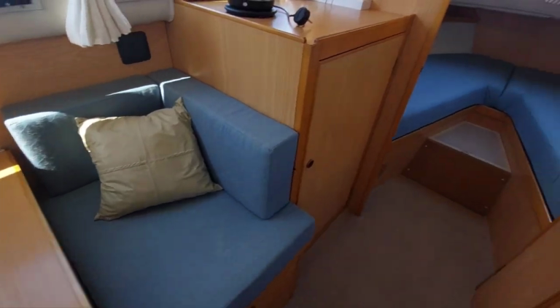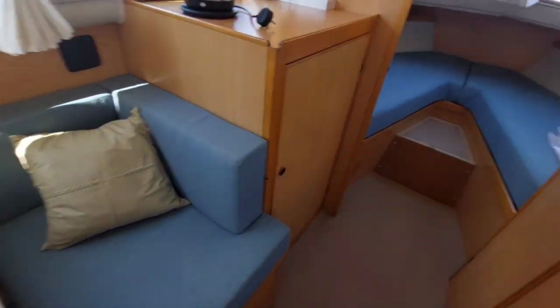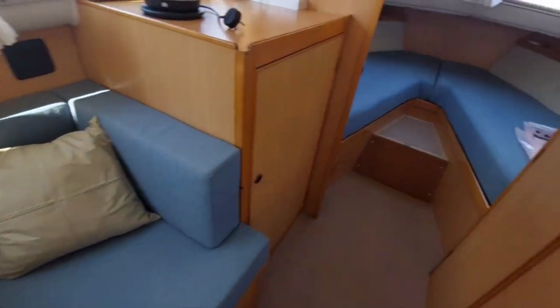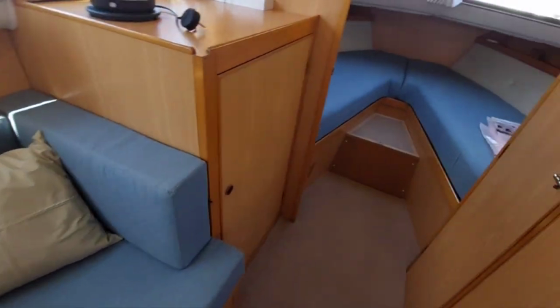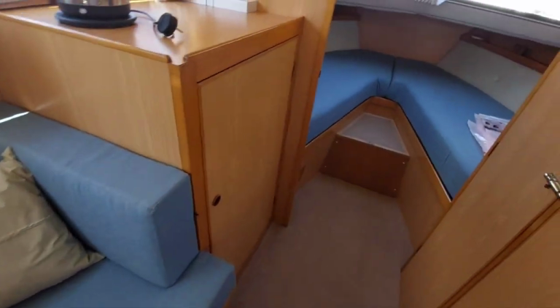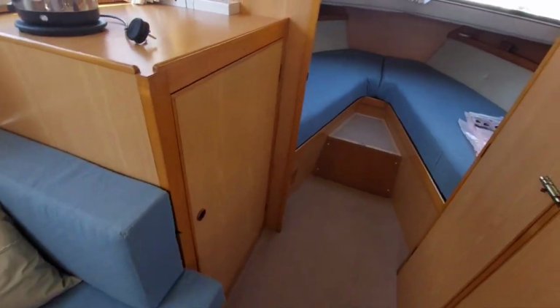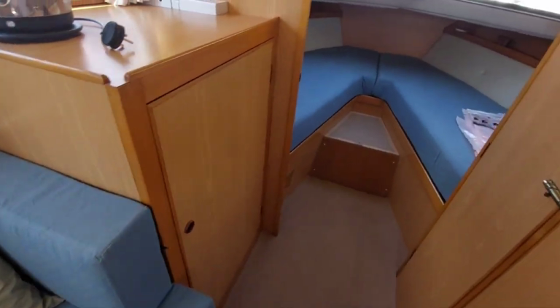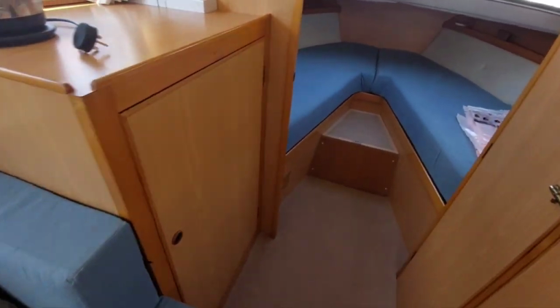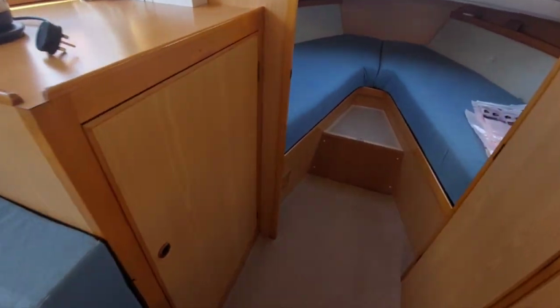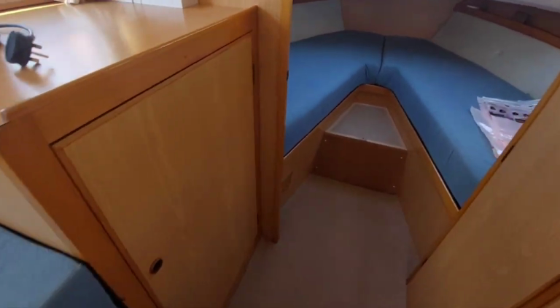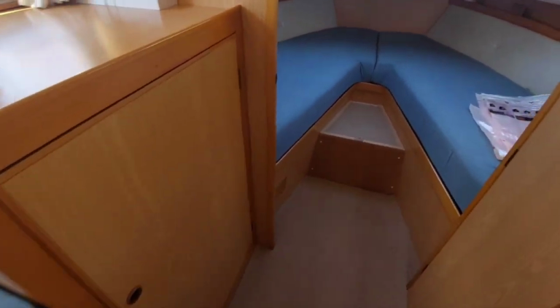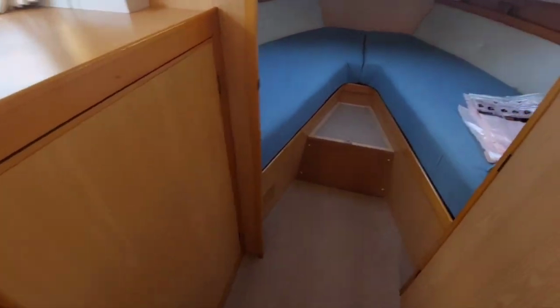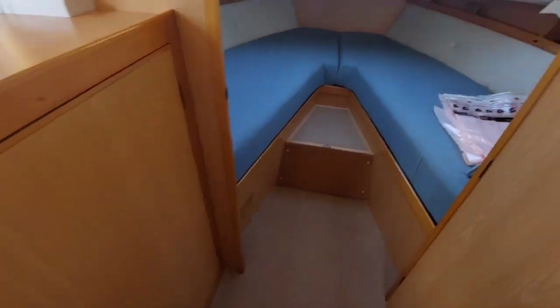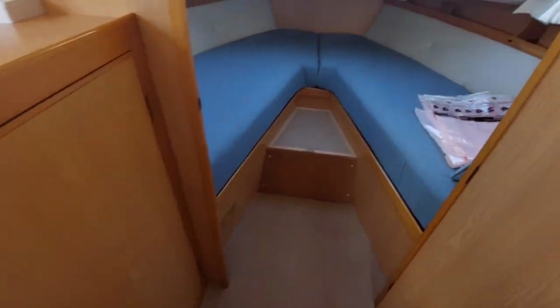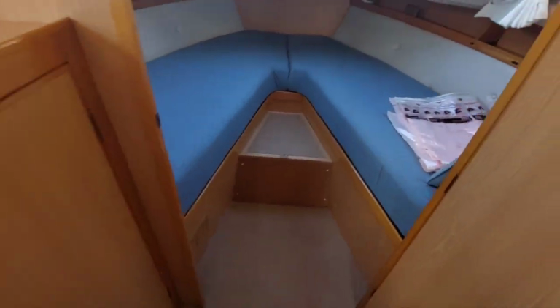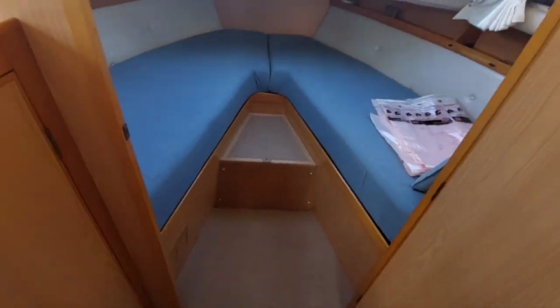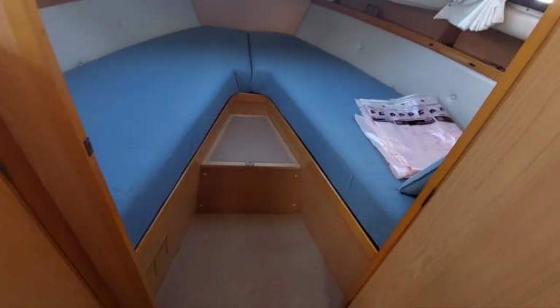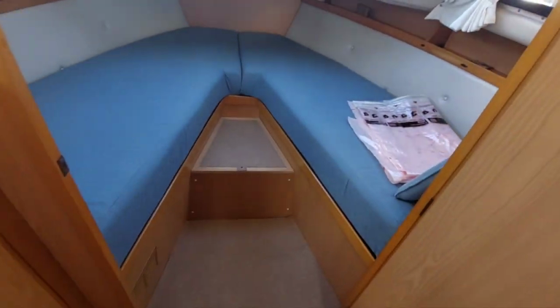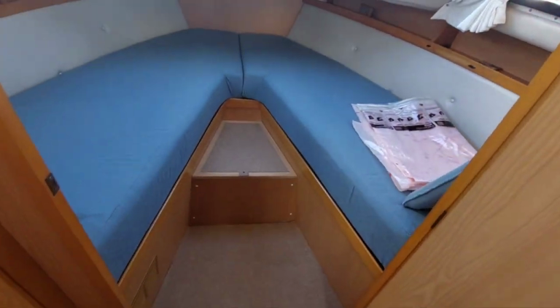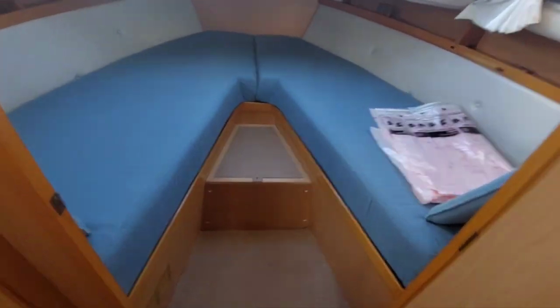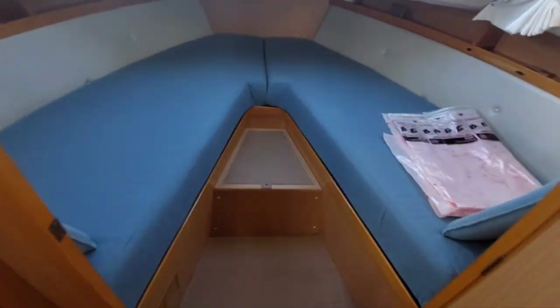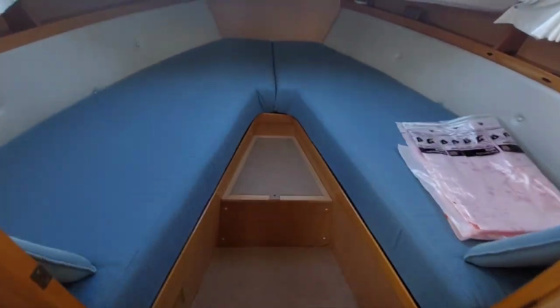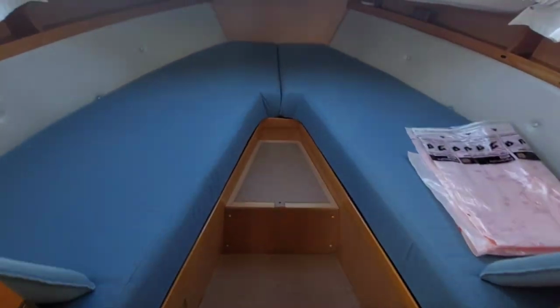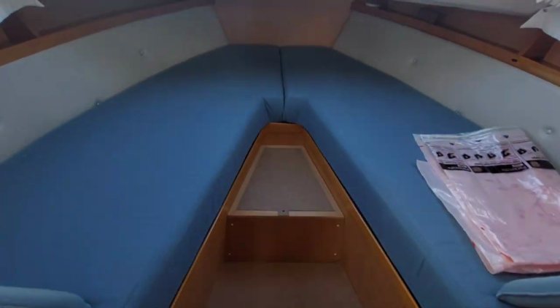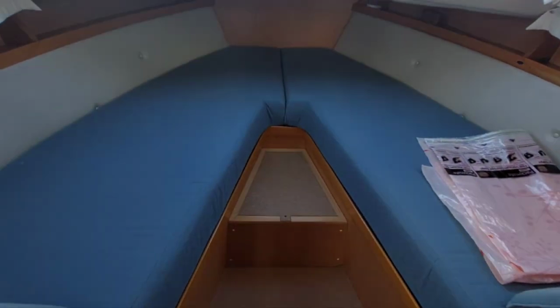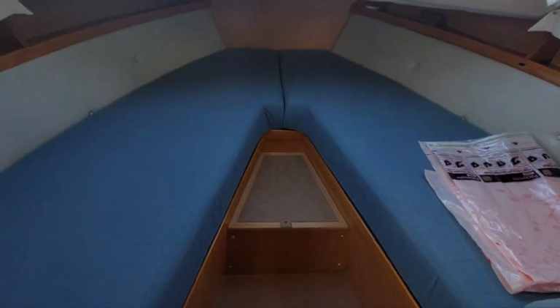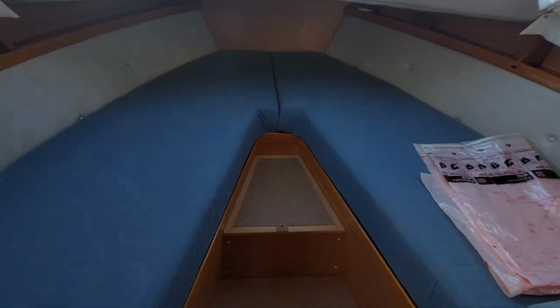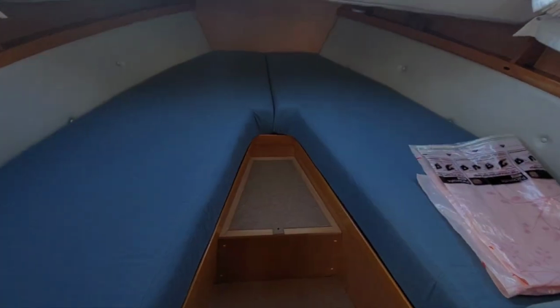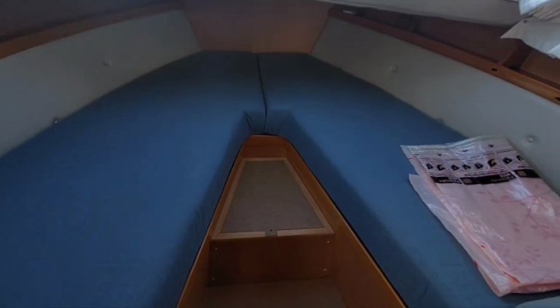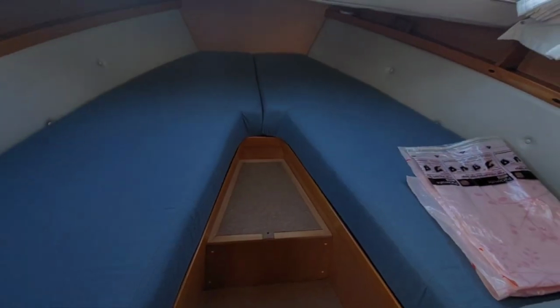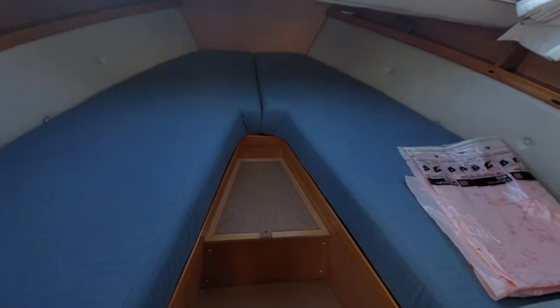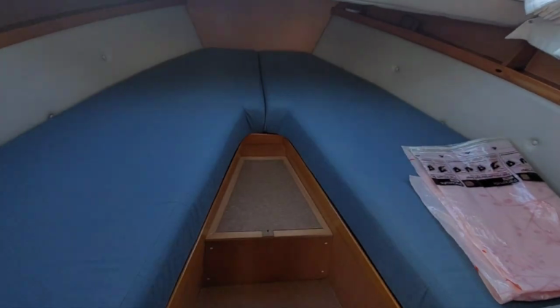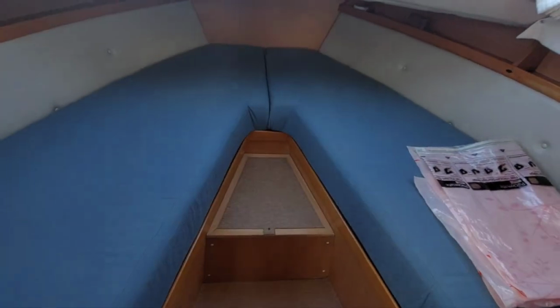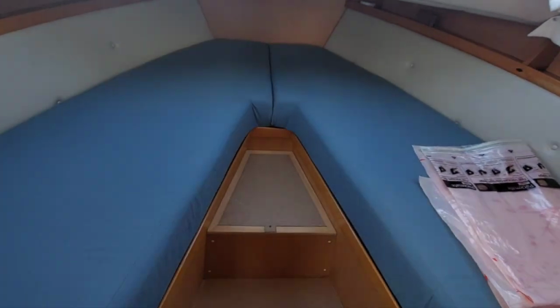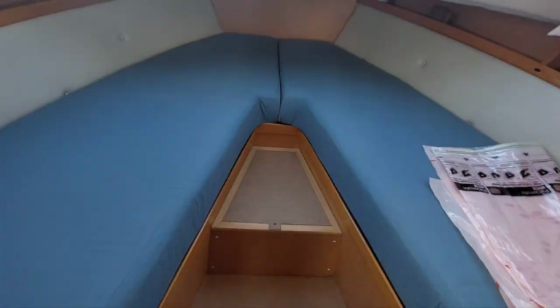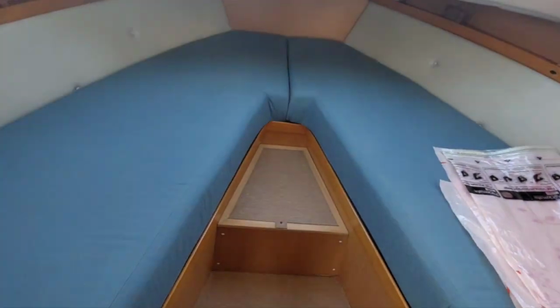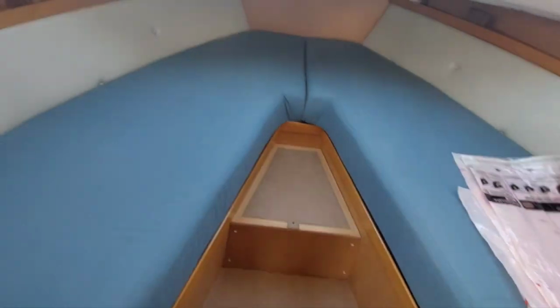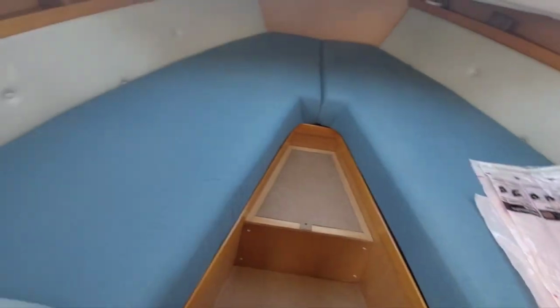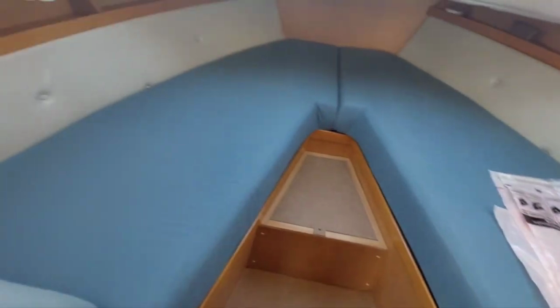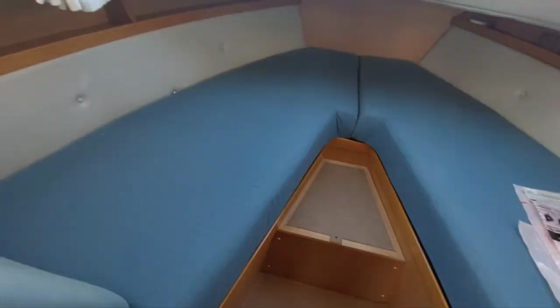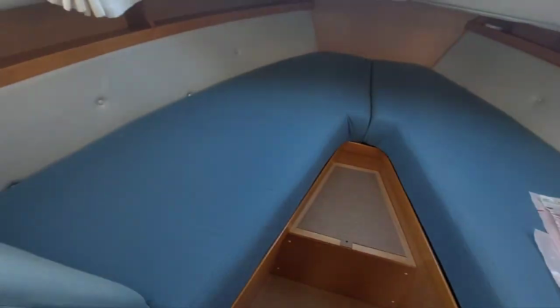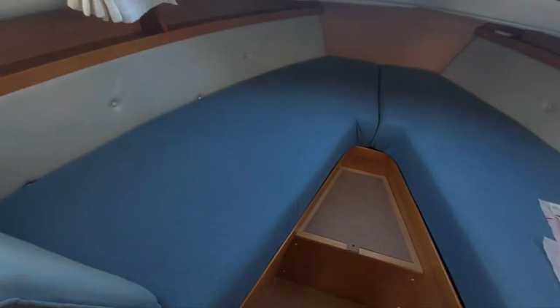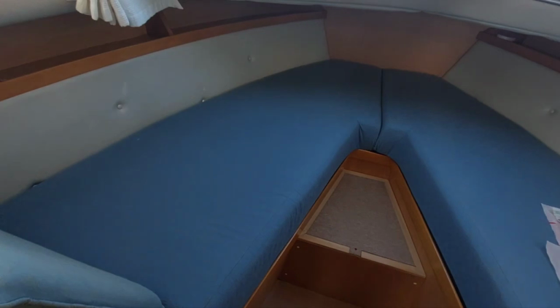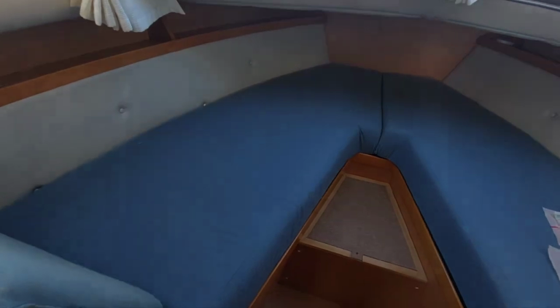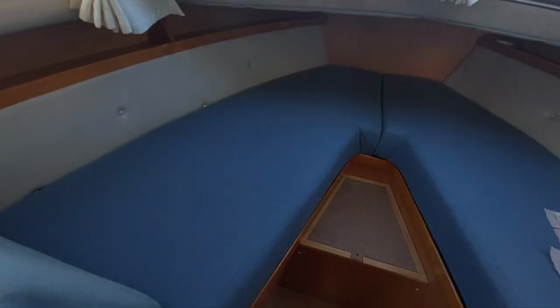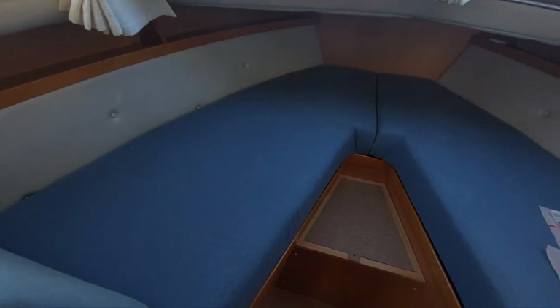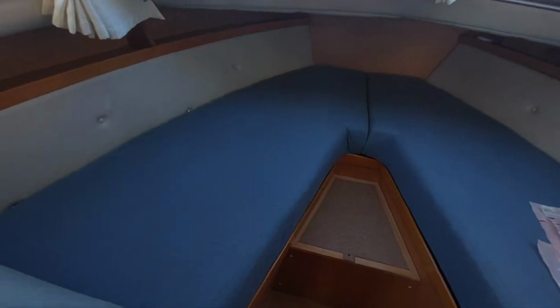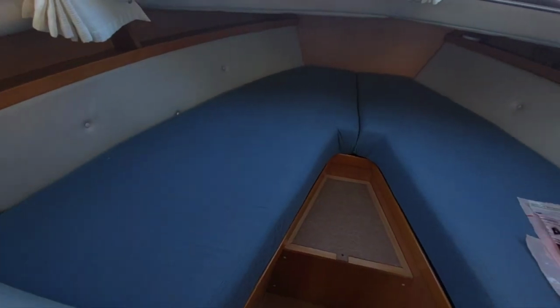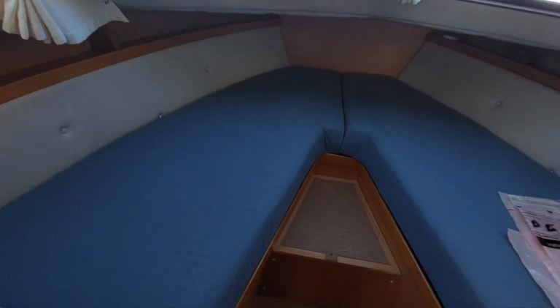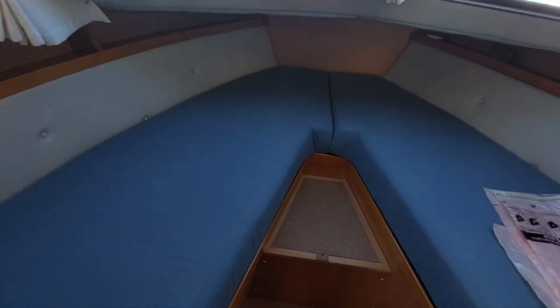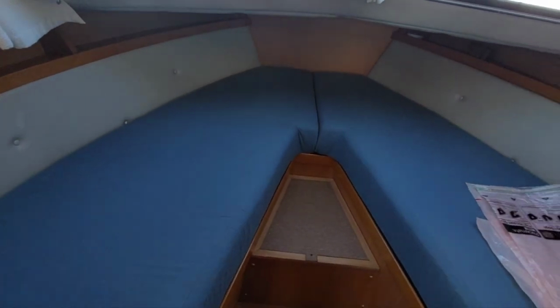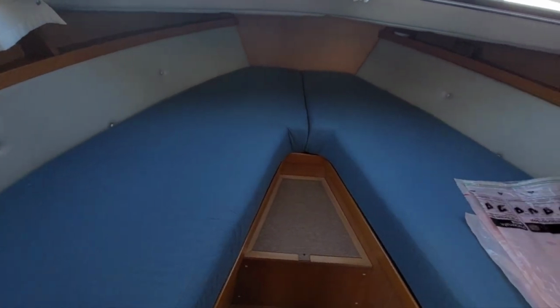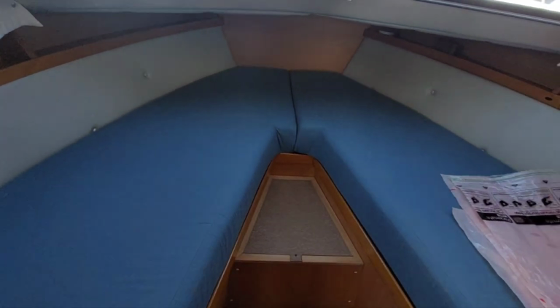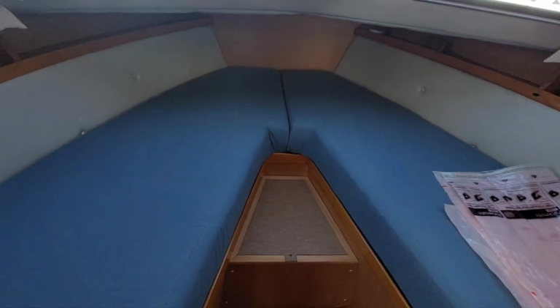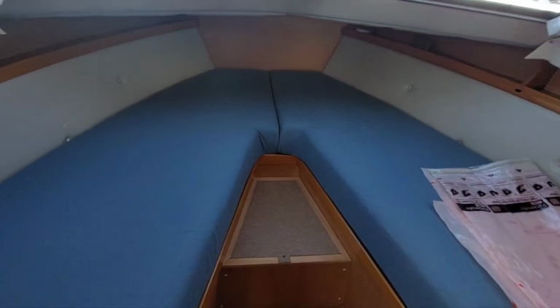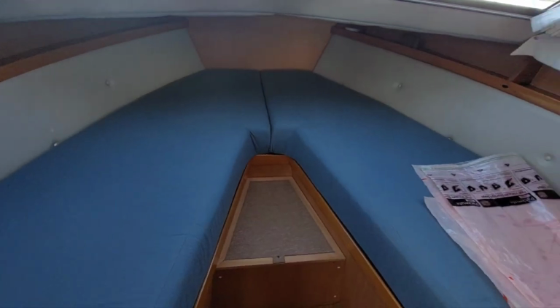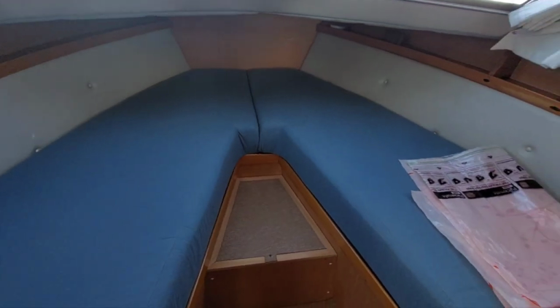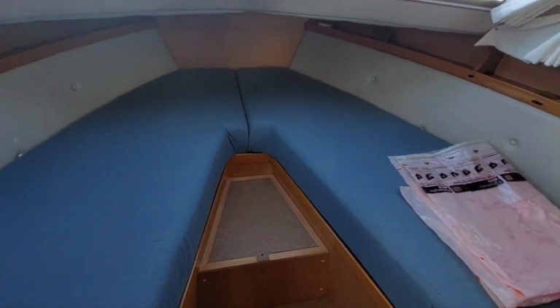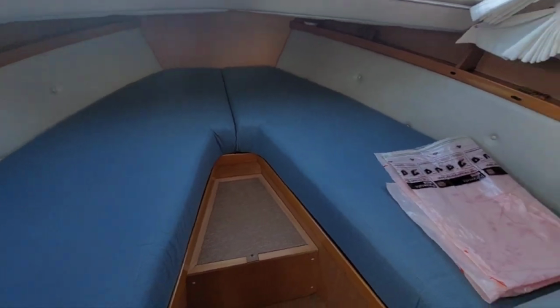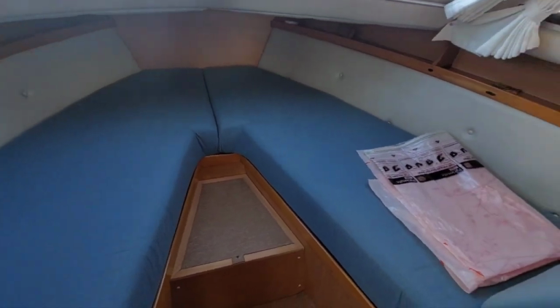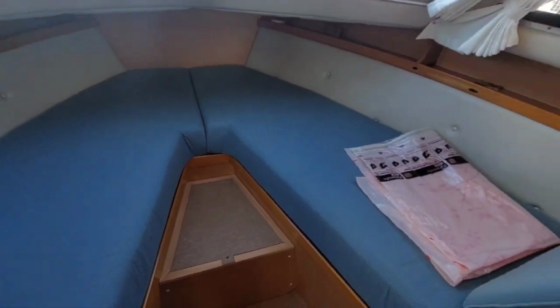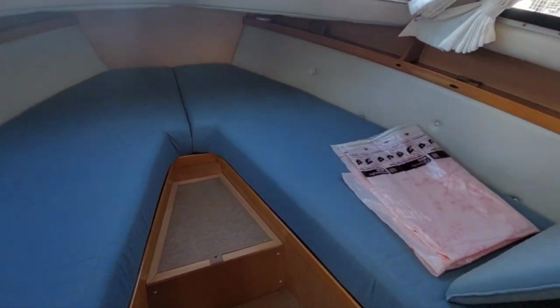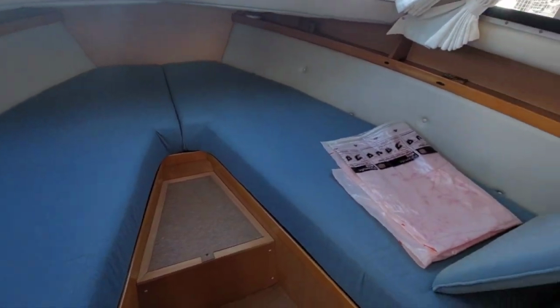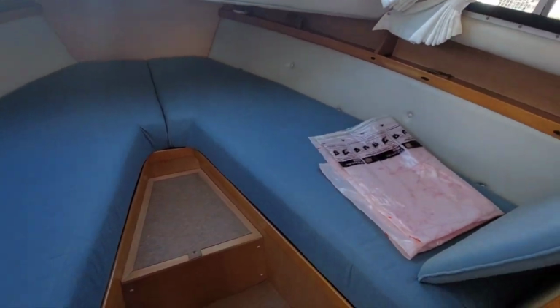Up front there are two V-berths. Again, all looks in really good condition. Really tidy boat this.